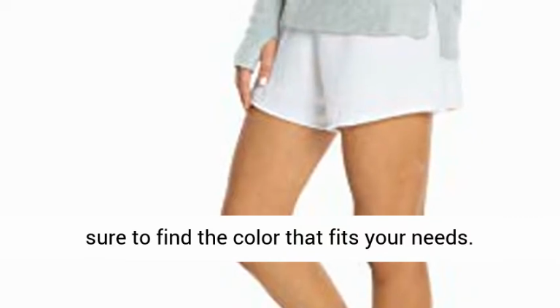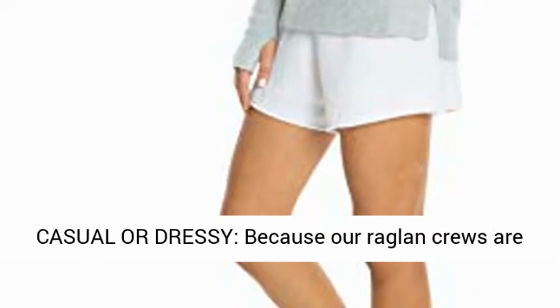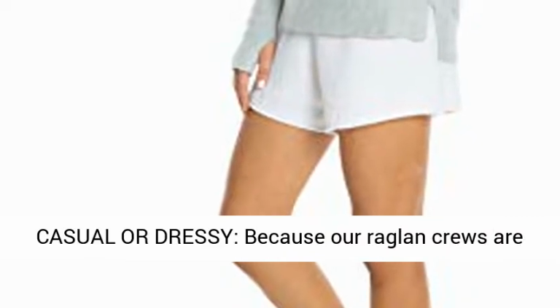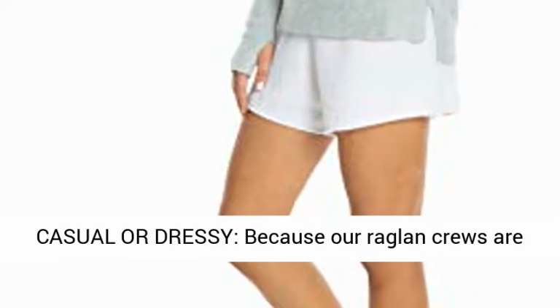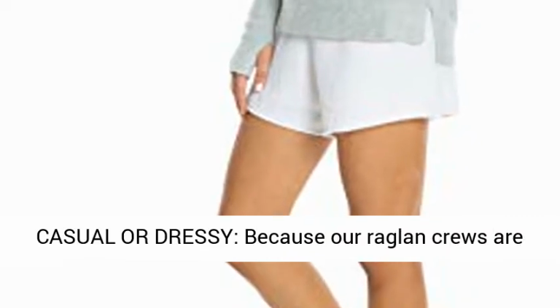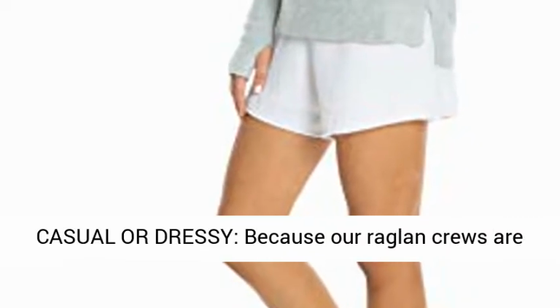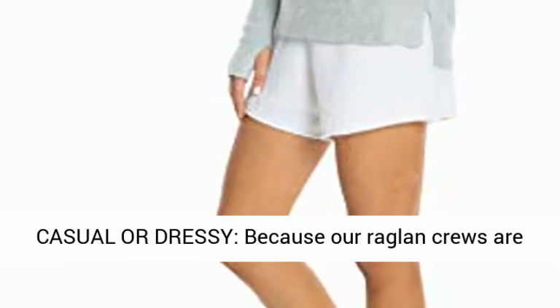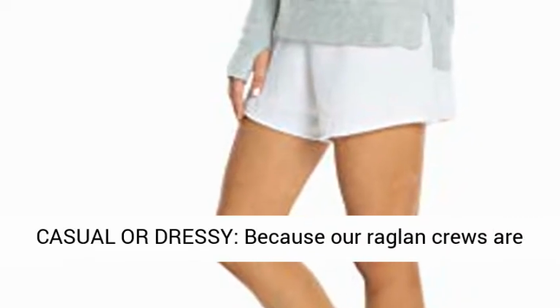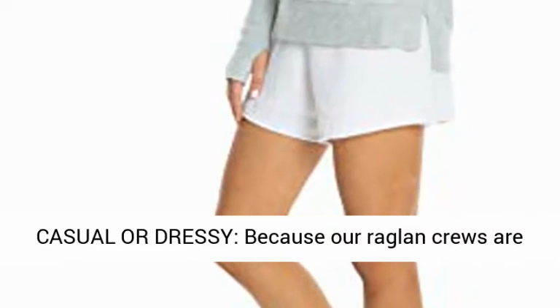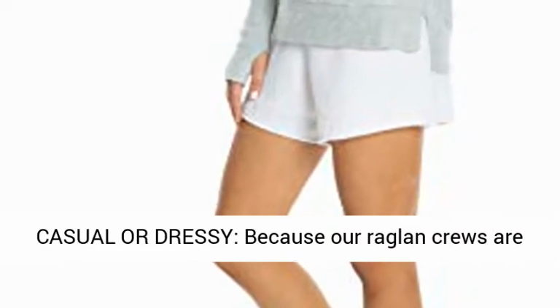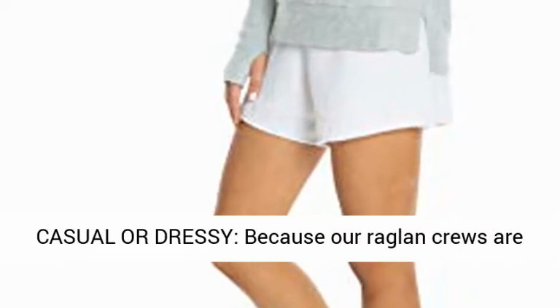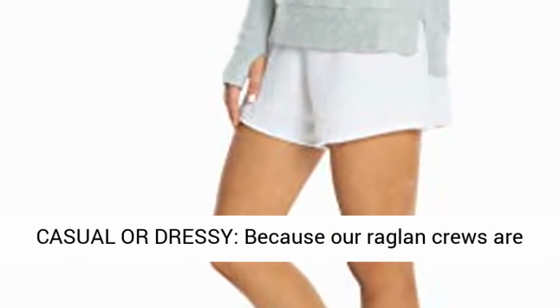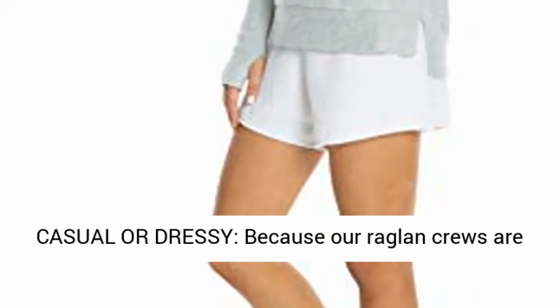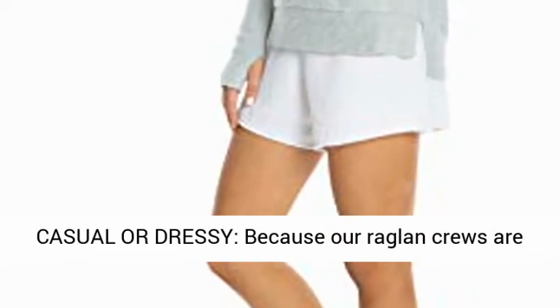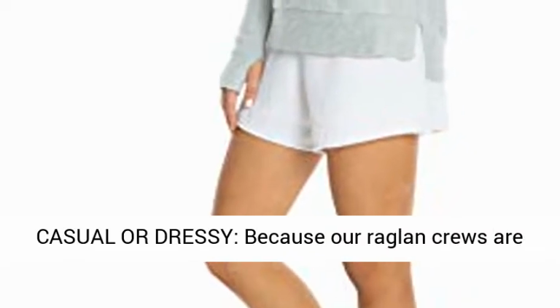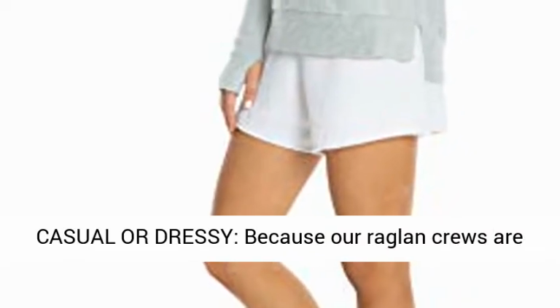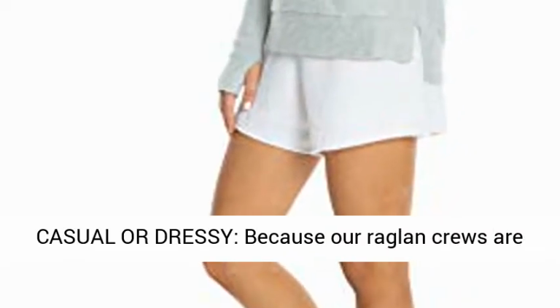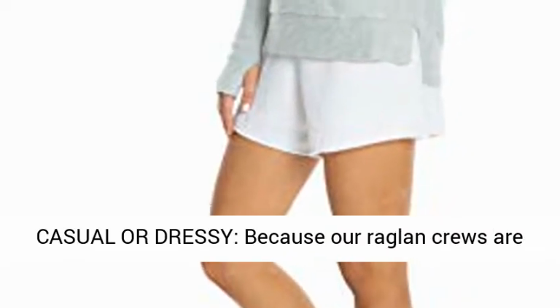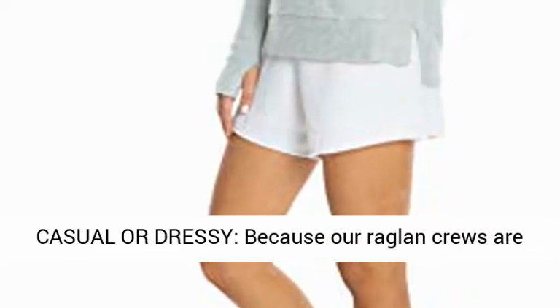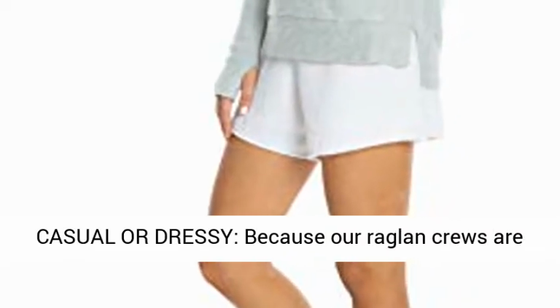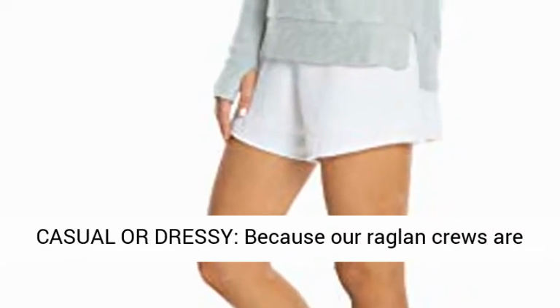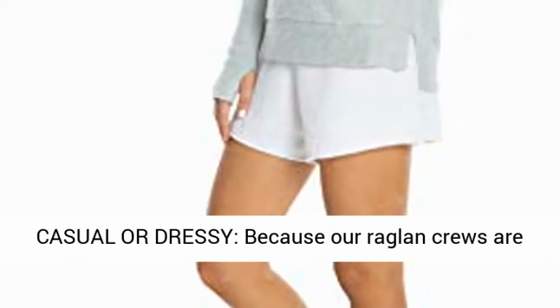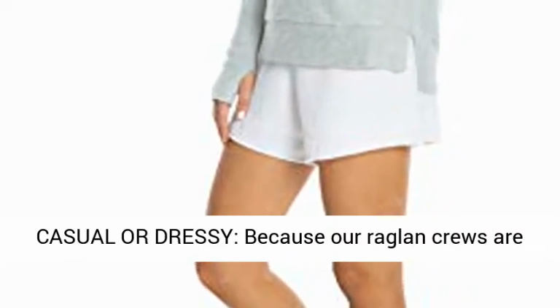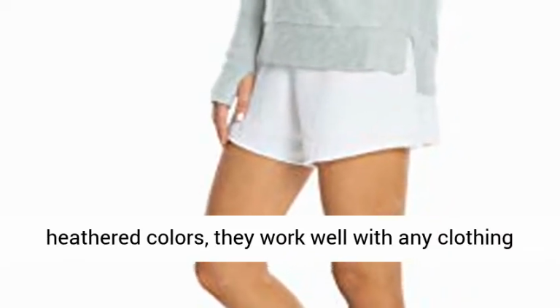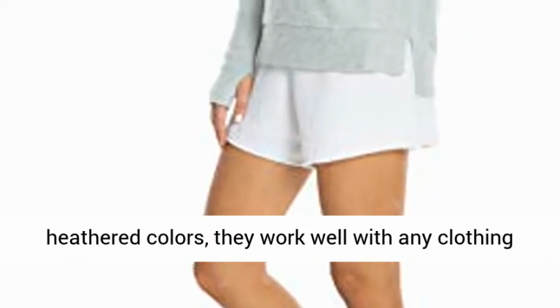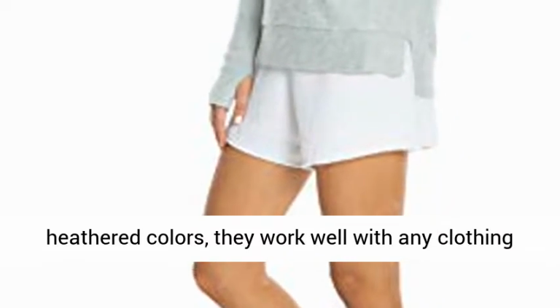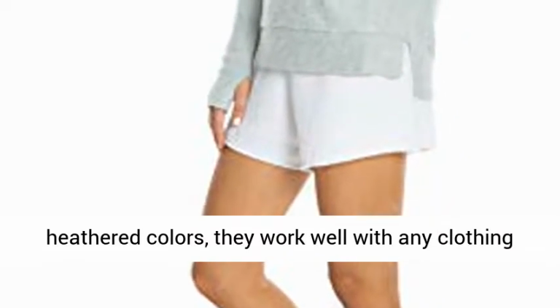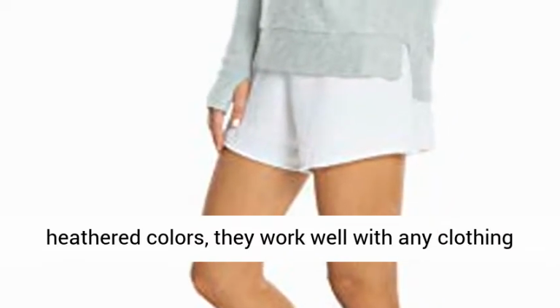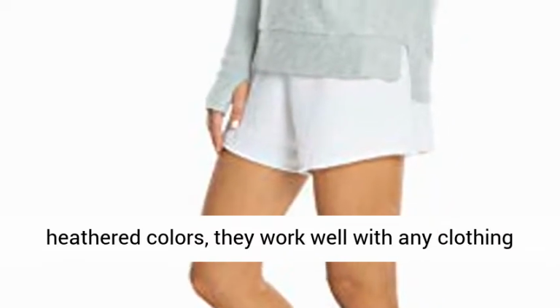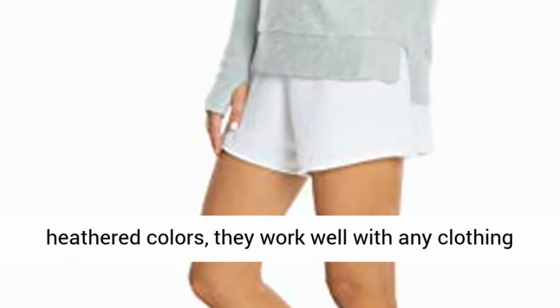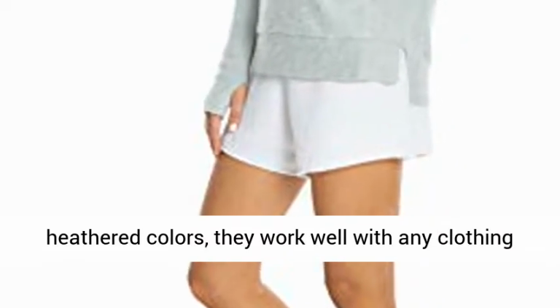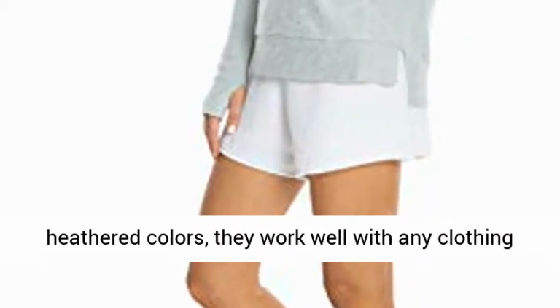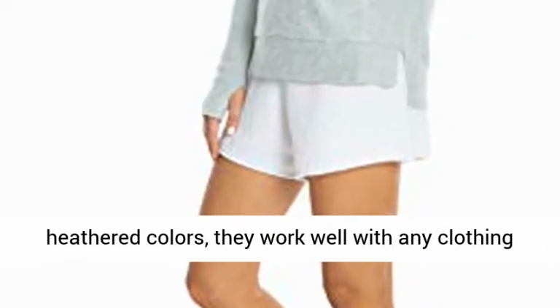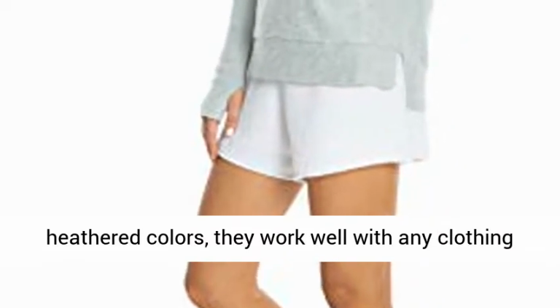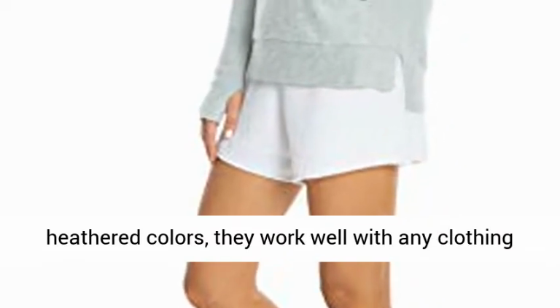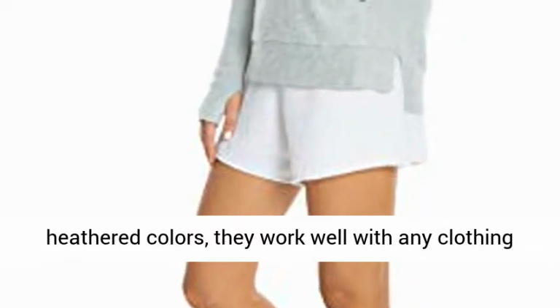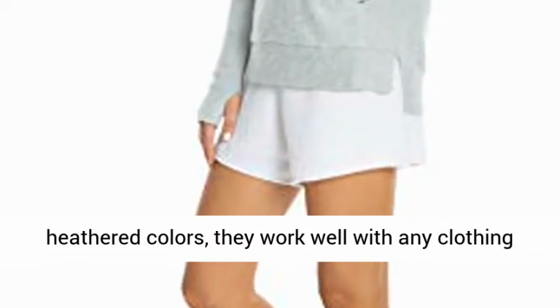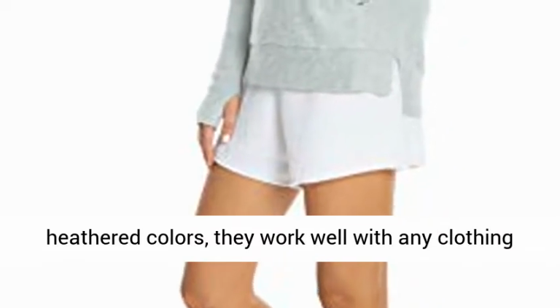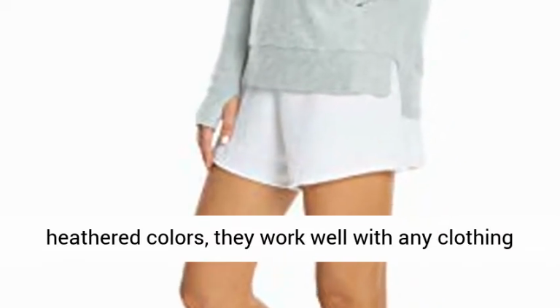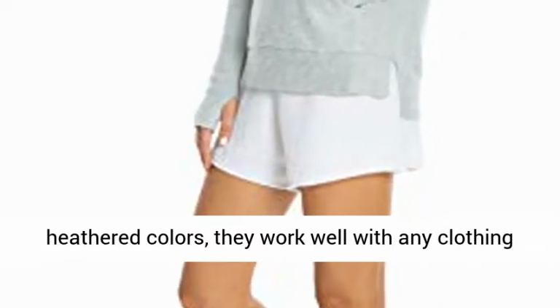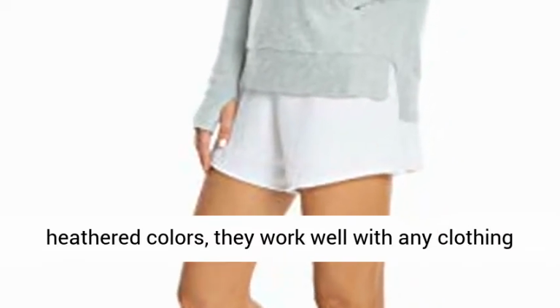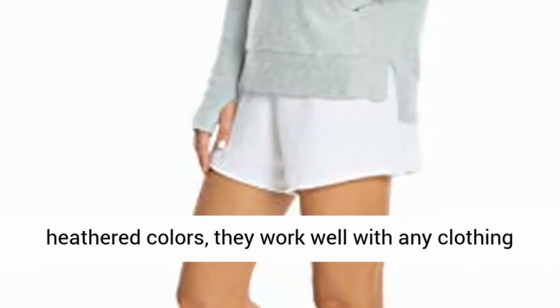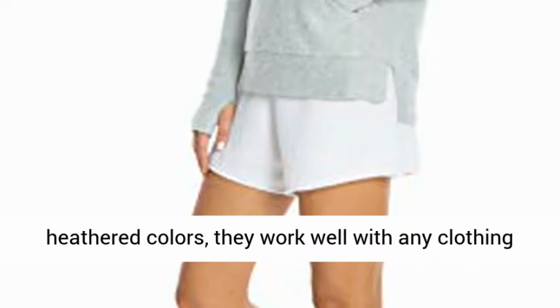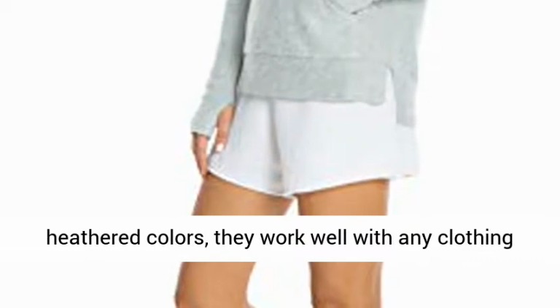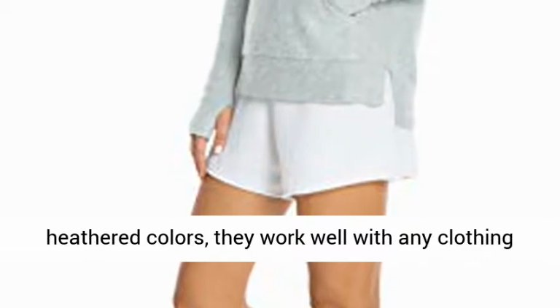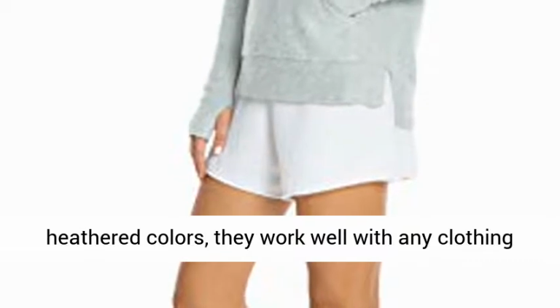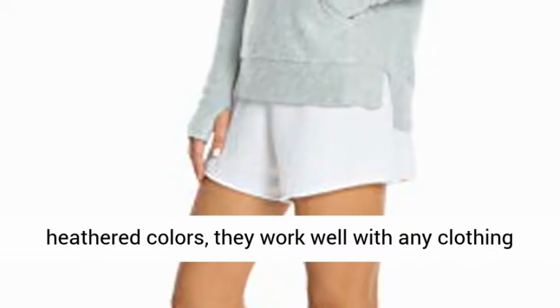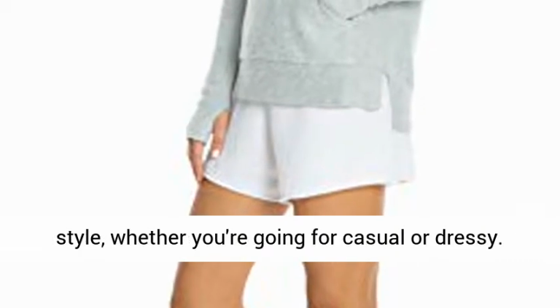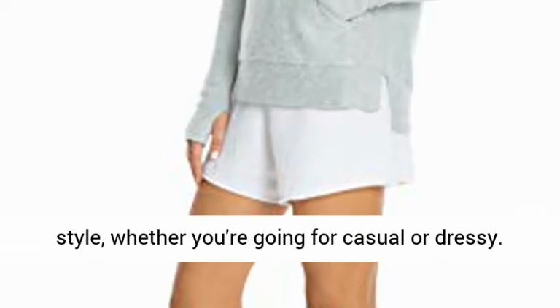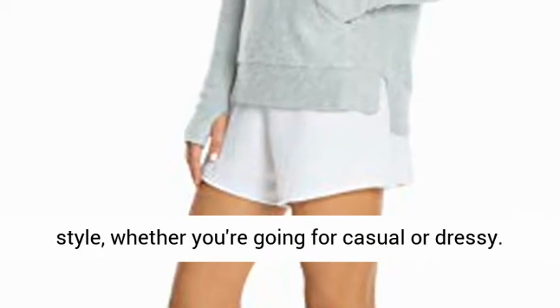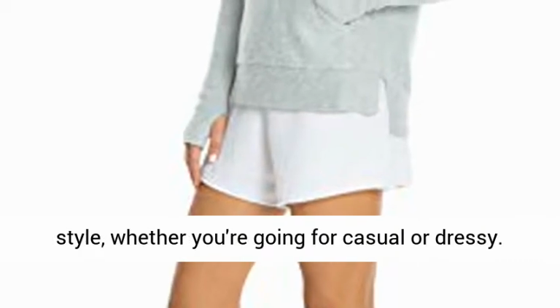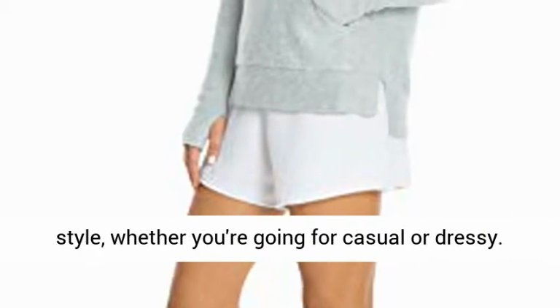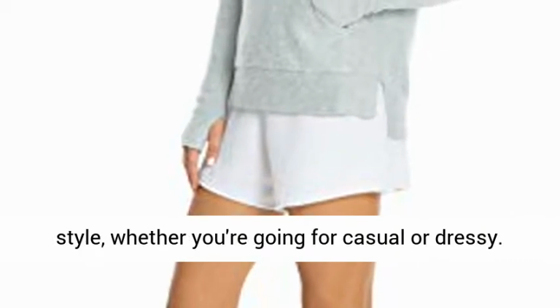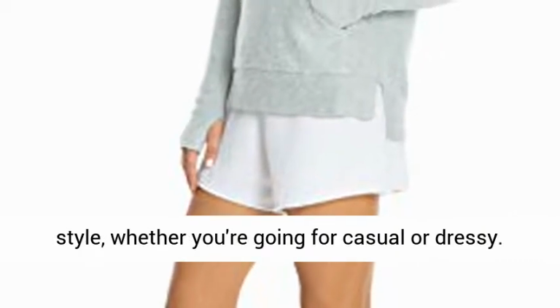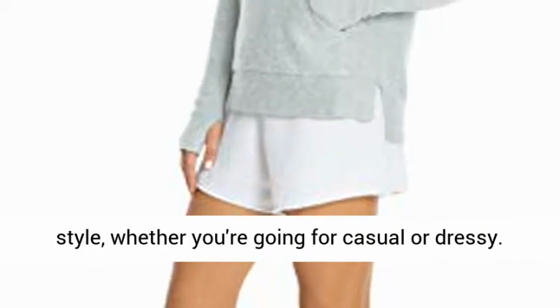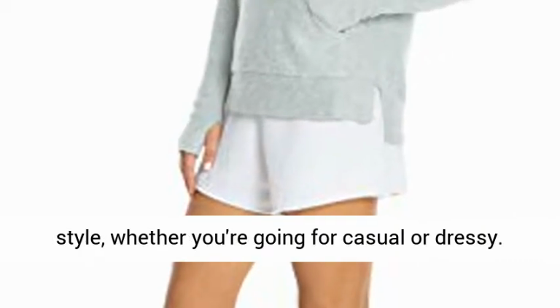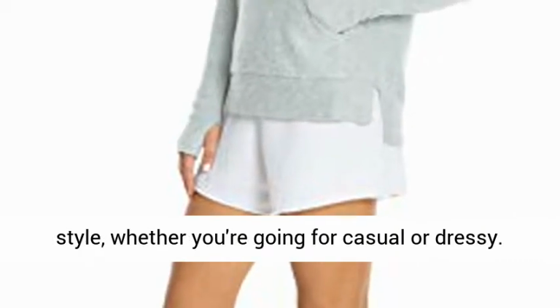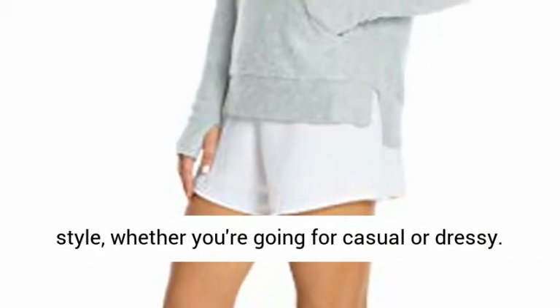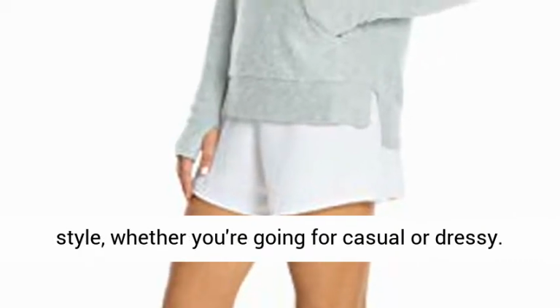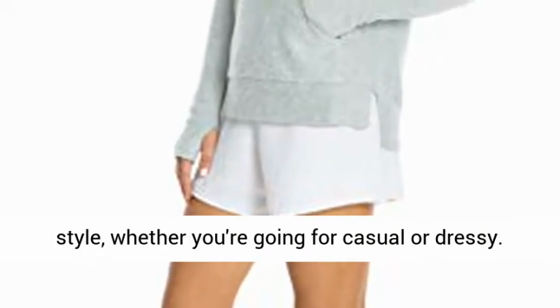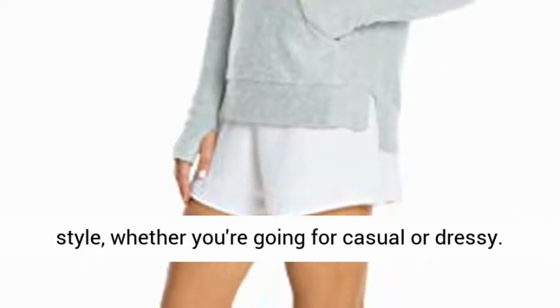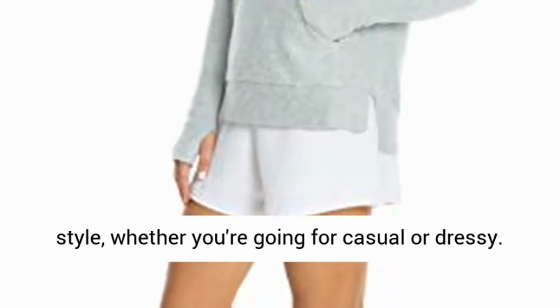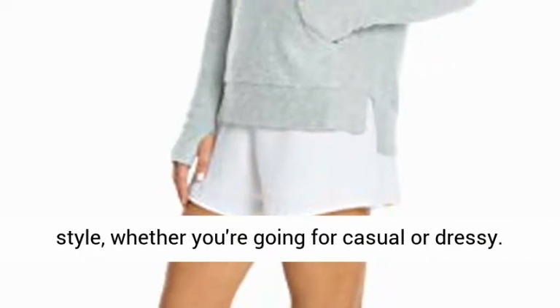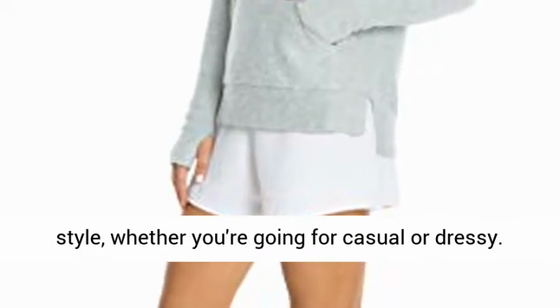Casual or Dressy — because our Raglan Crews are heathered colors, they work well with any clothing style, whether you're going for casual or dressy.